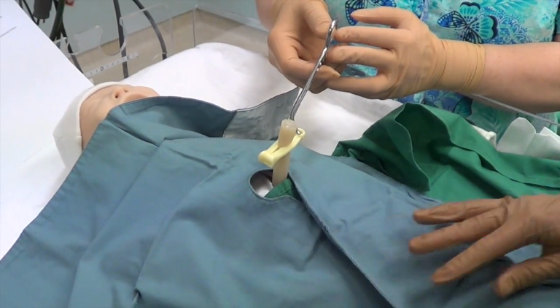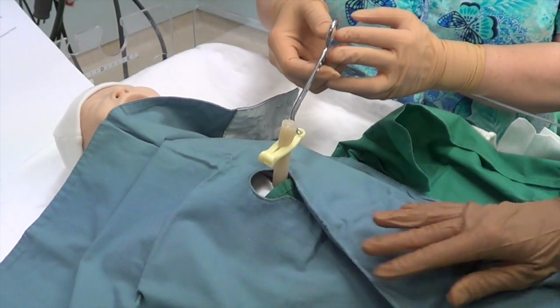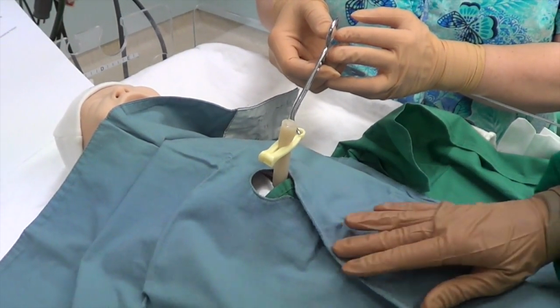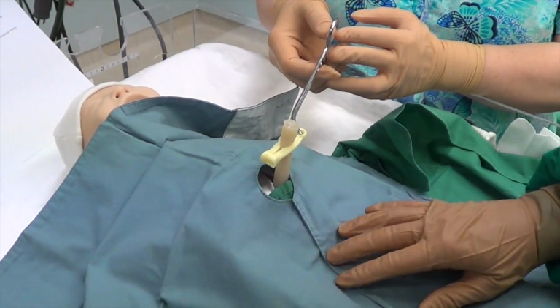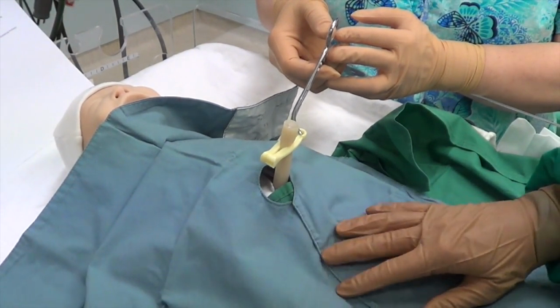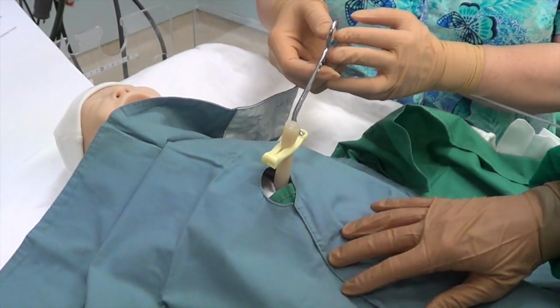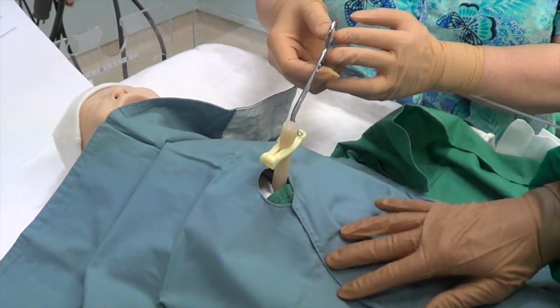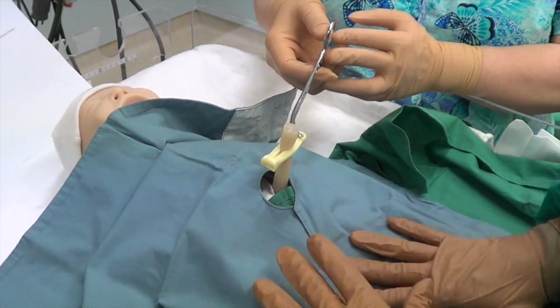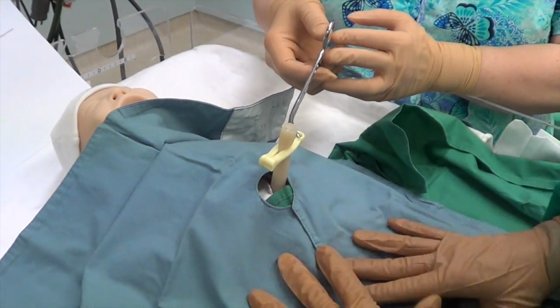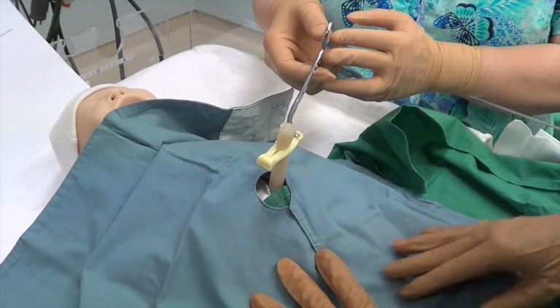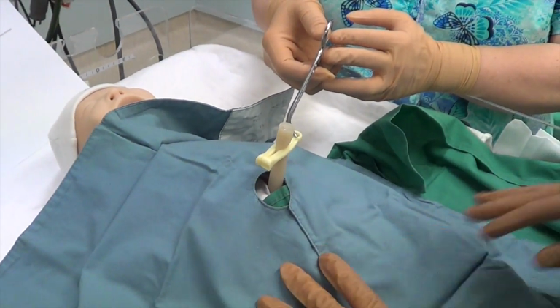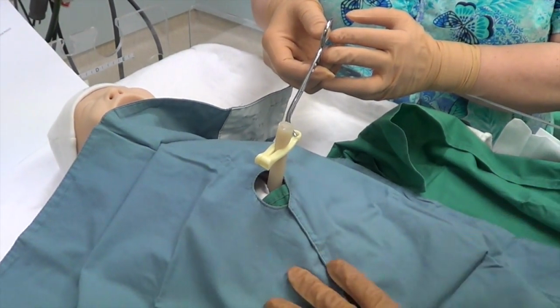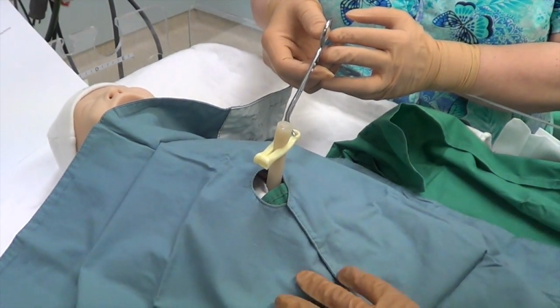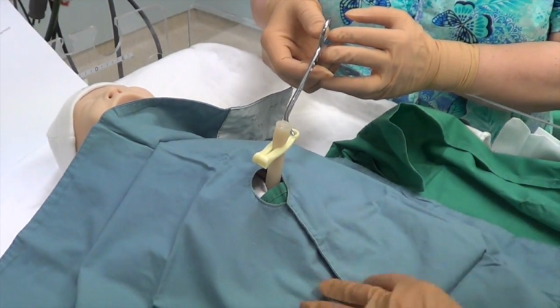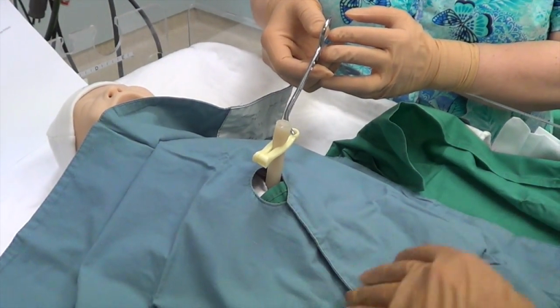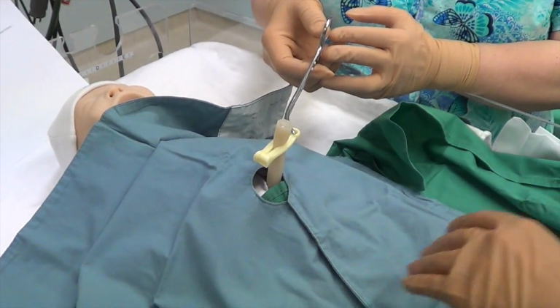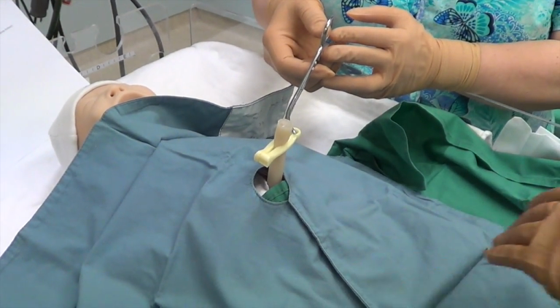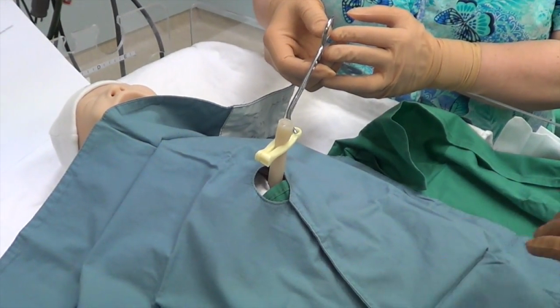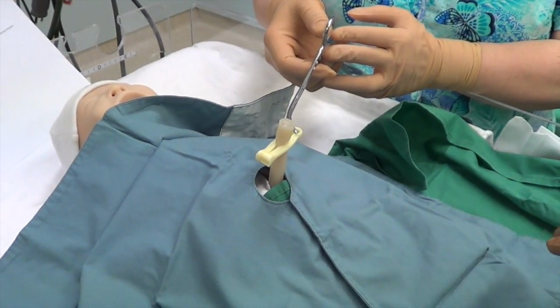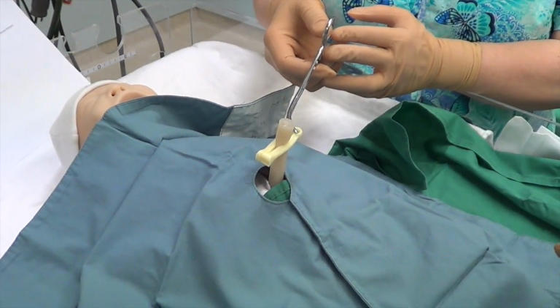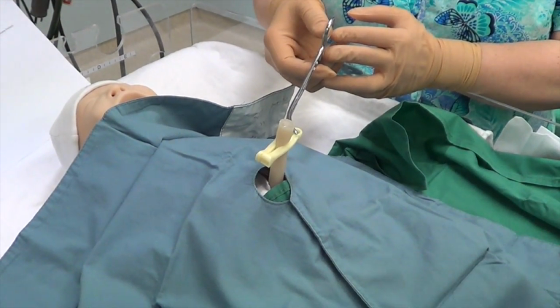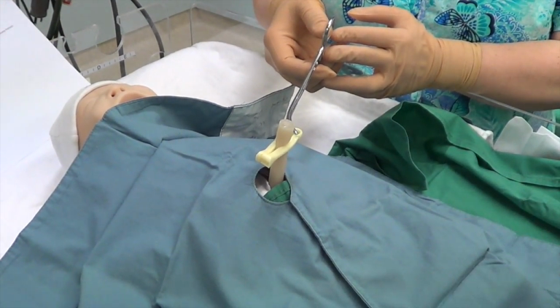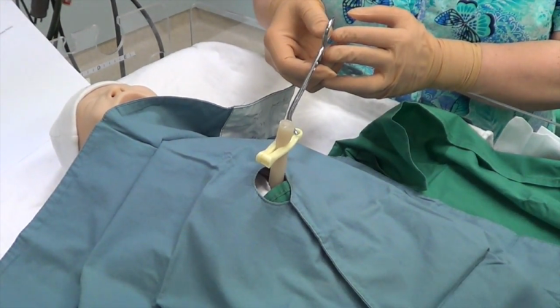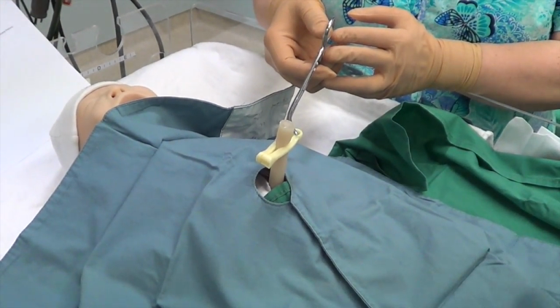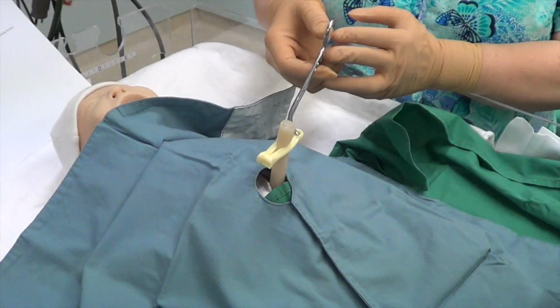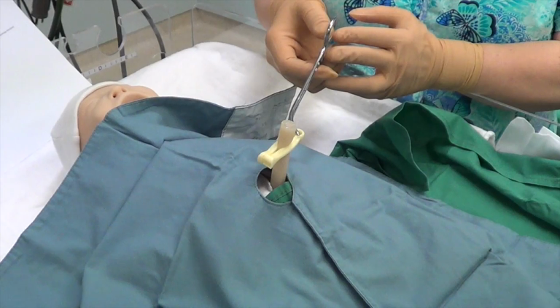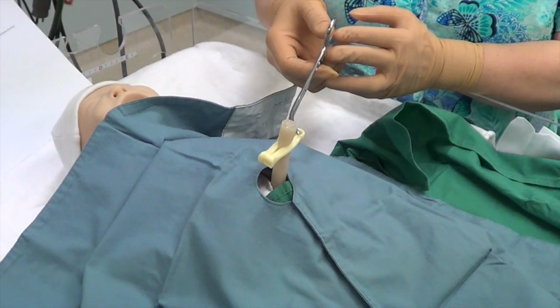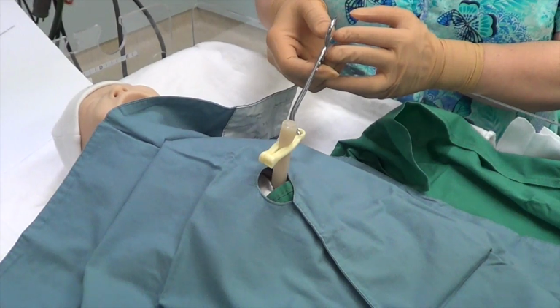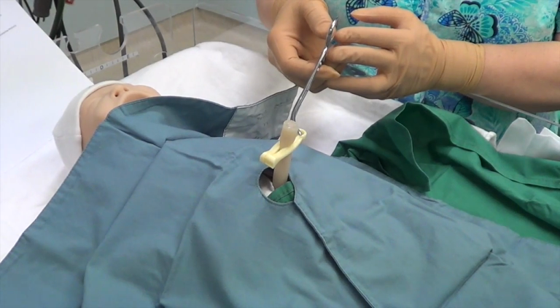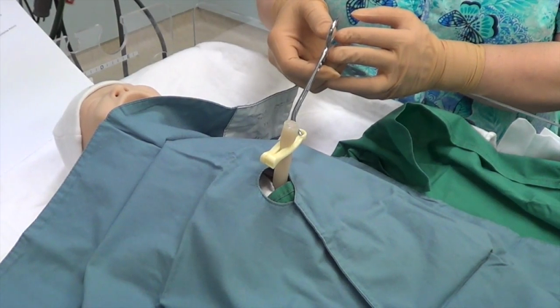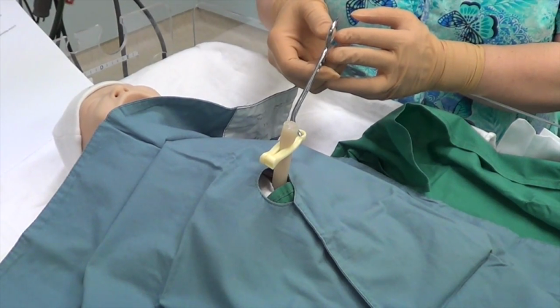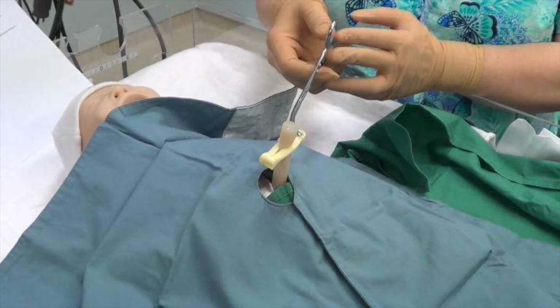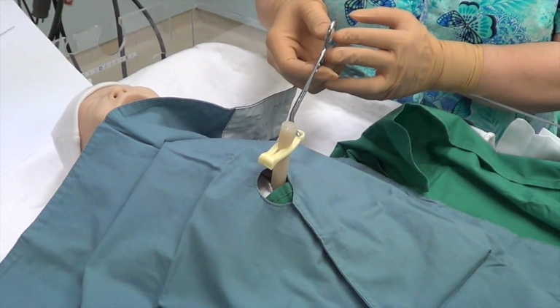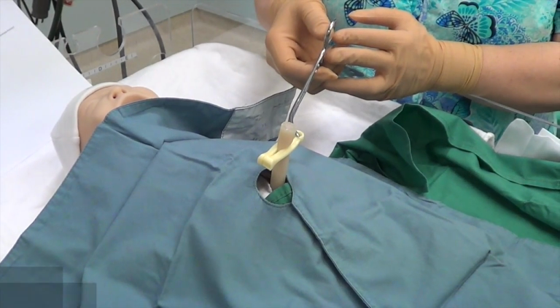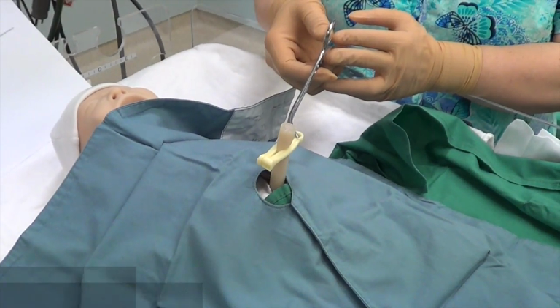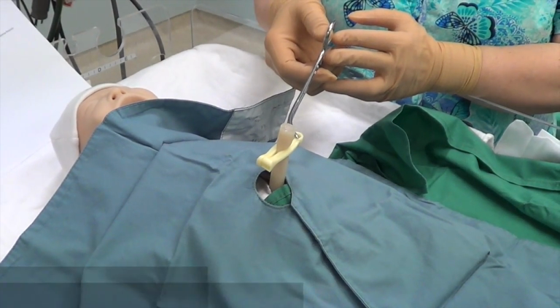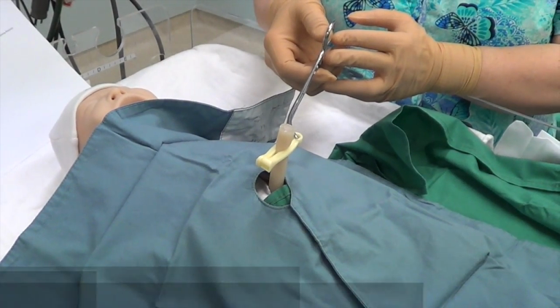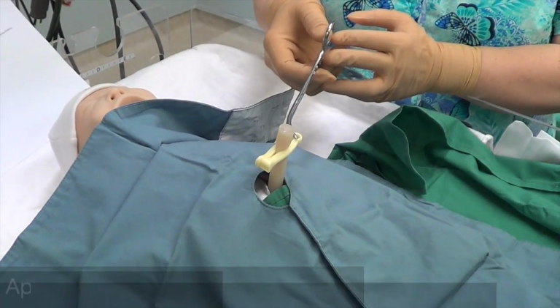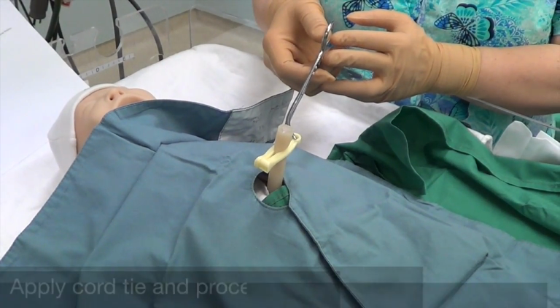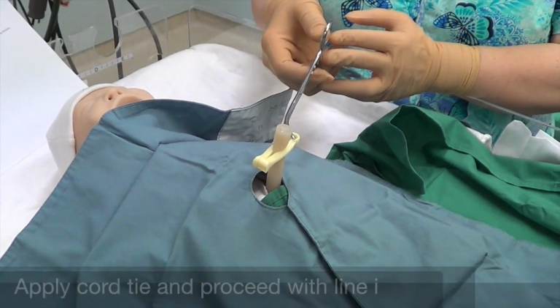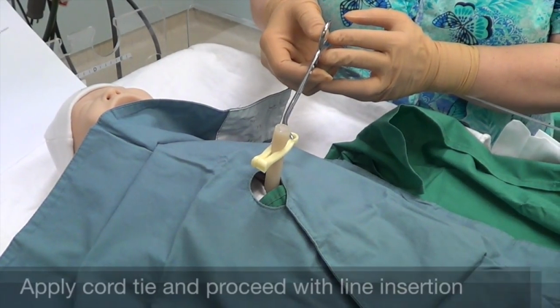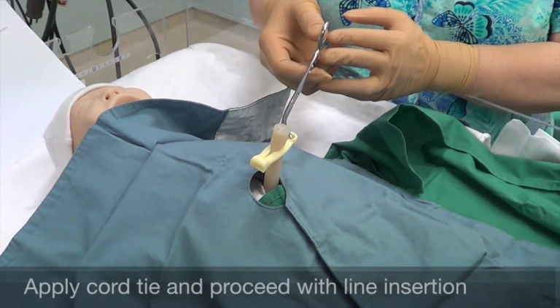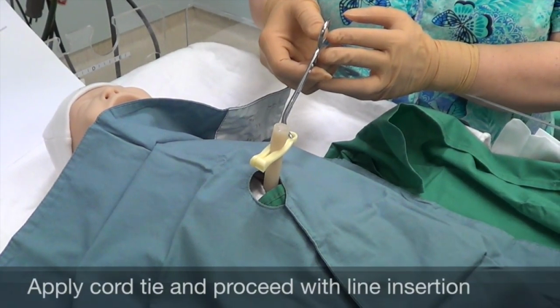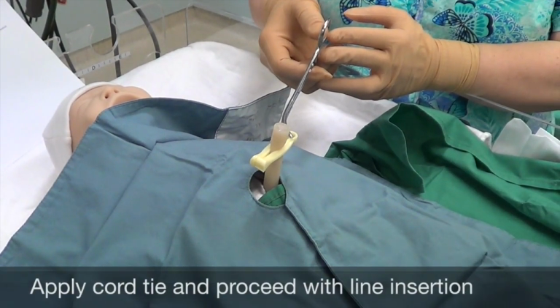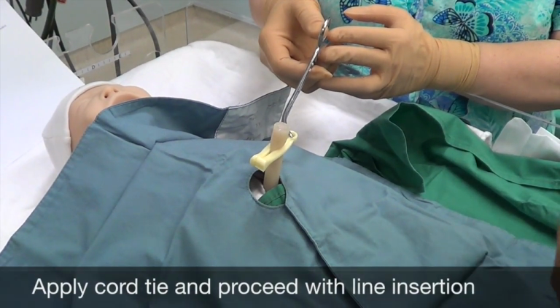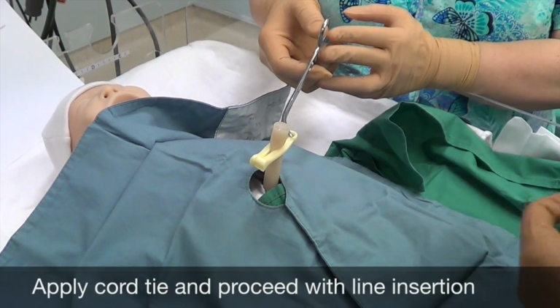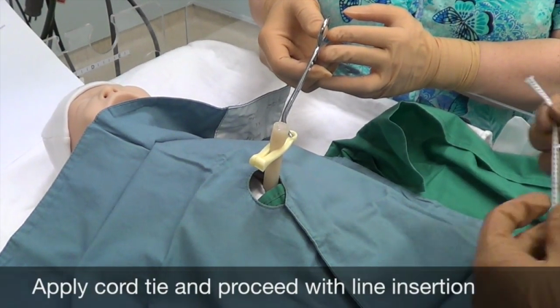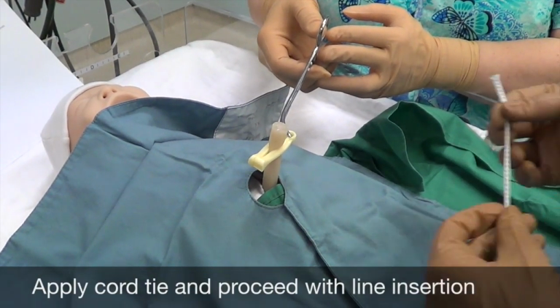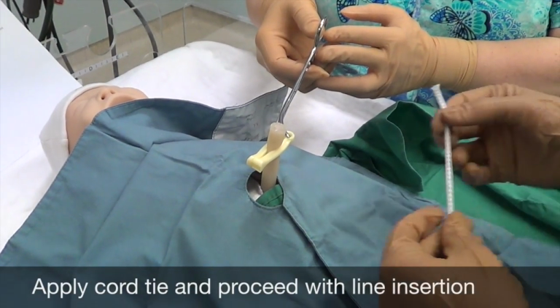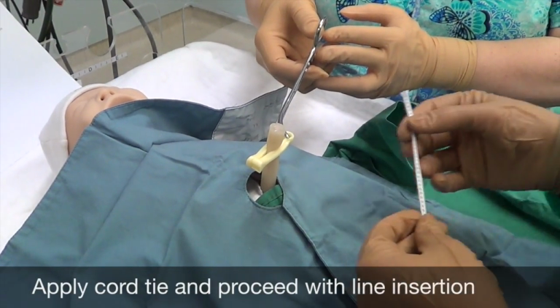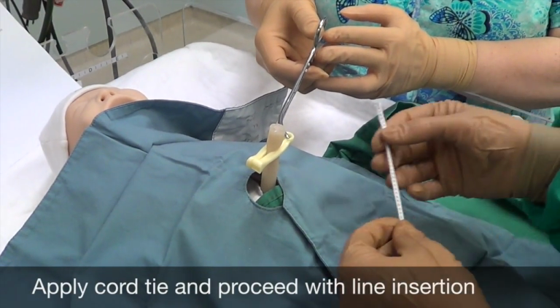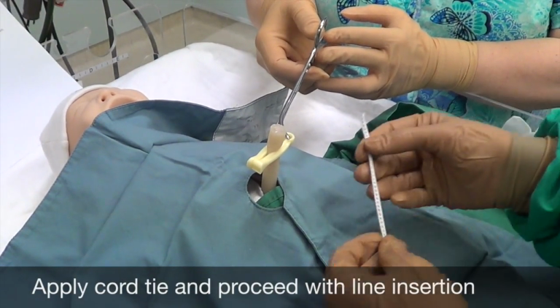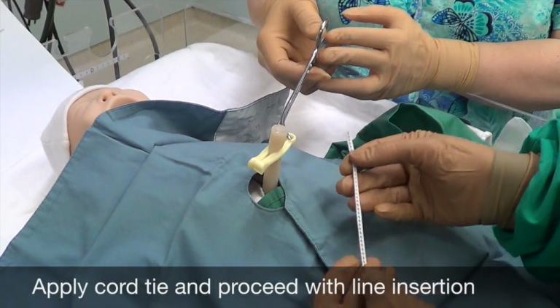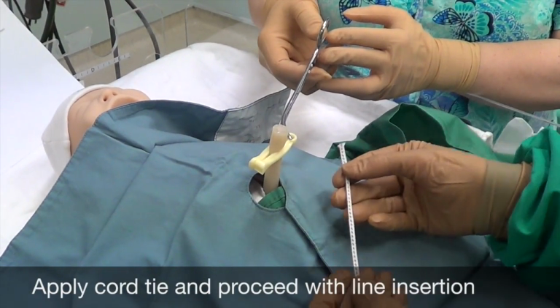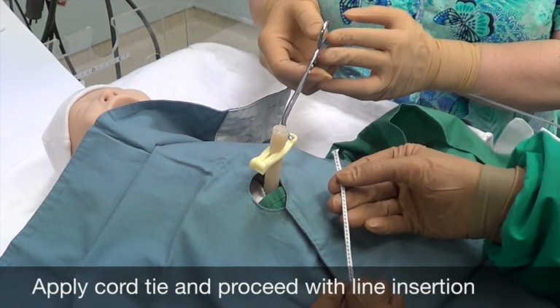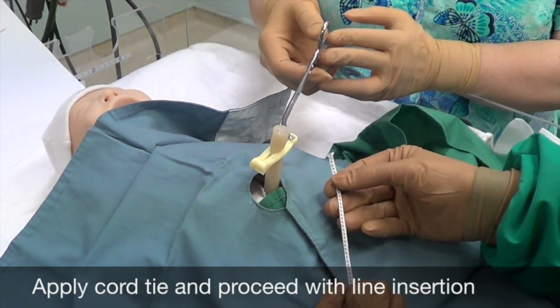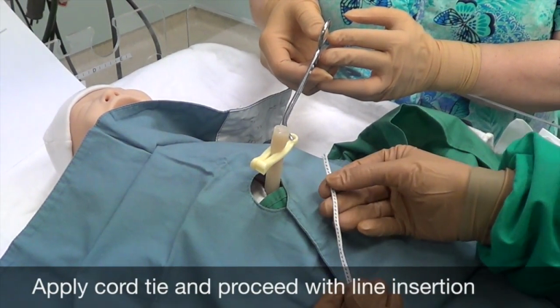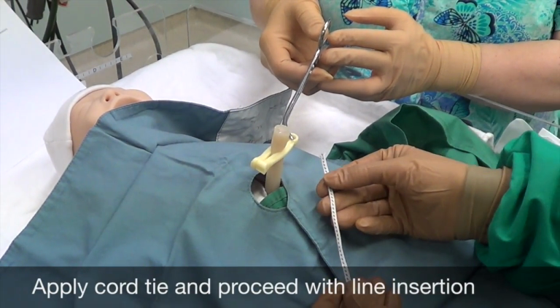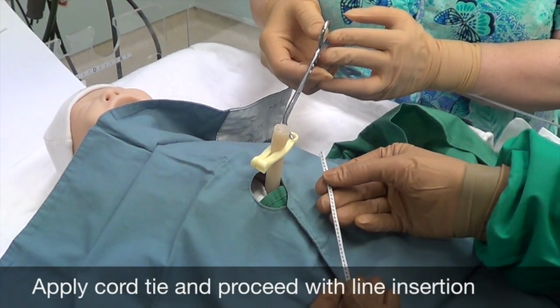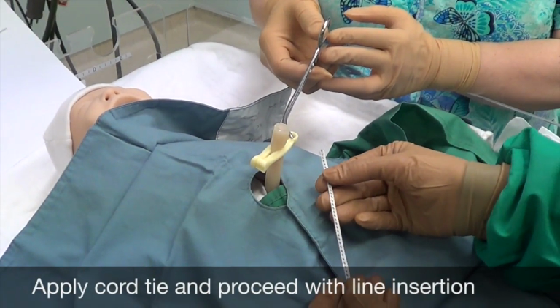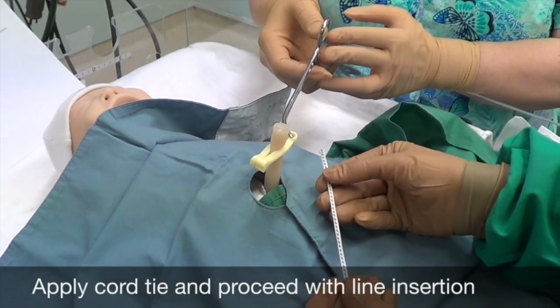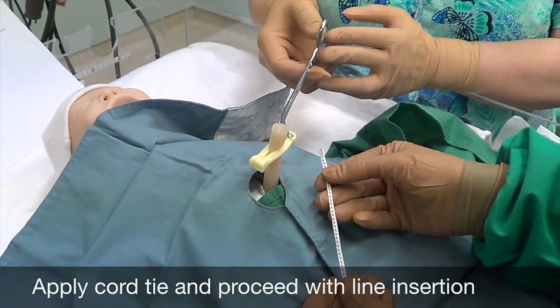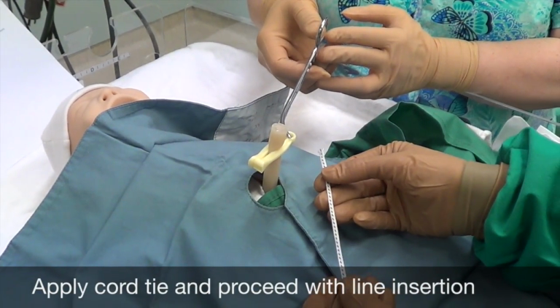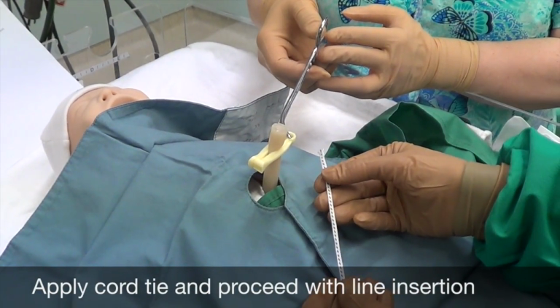Once your drapes are in place, apply the cord tie and proceed with line insertion.